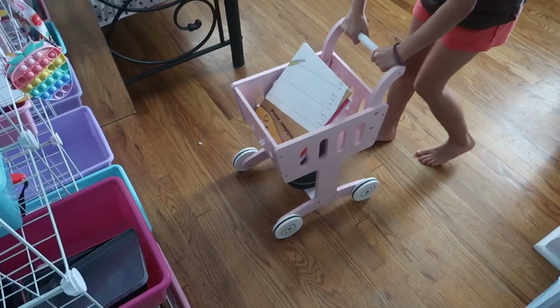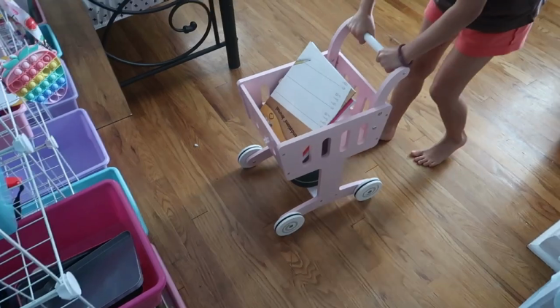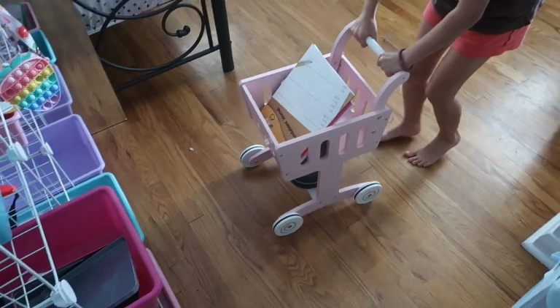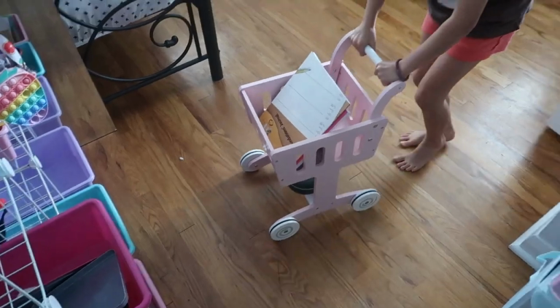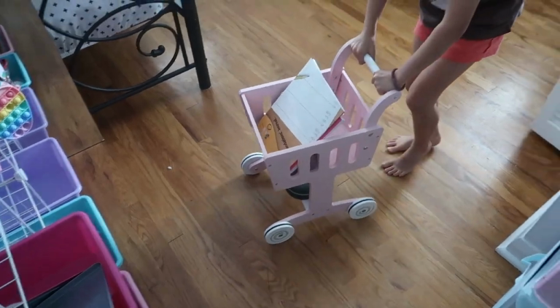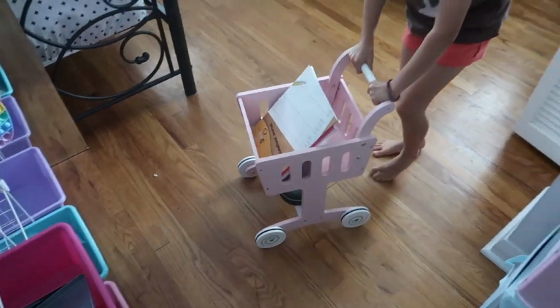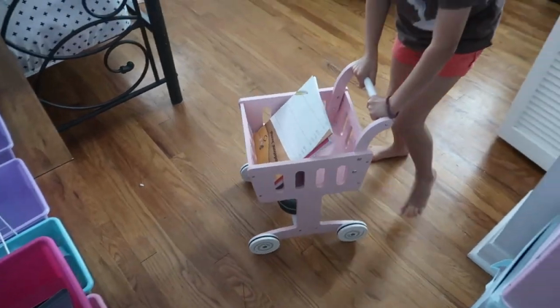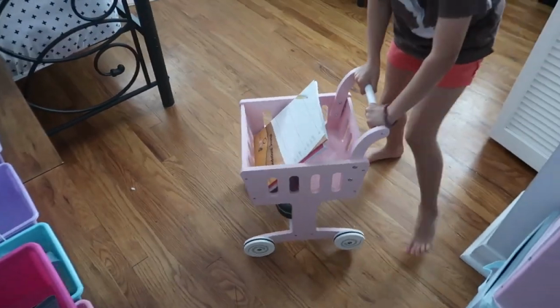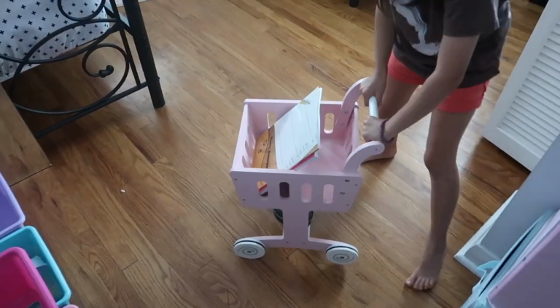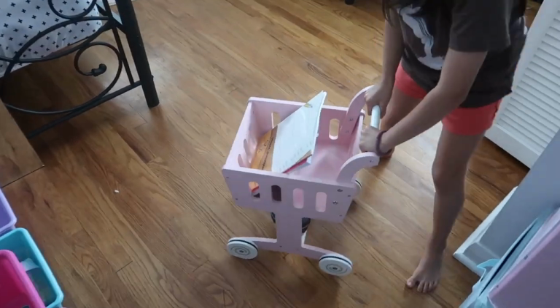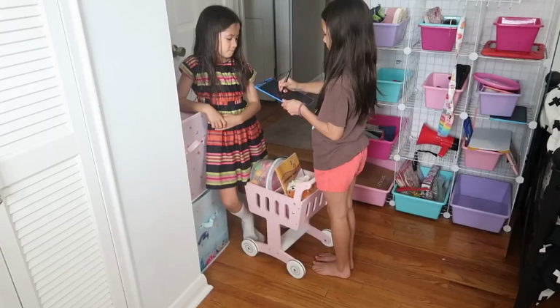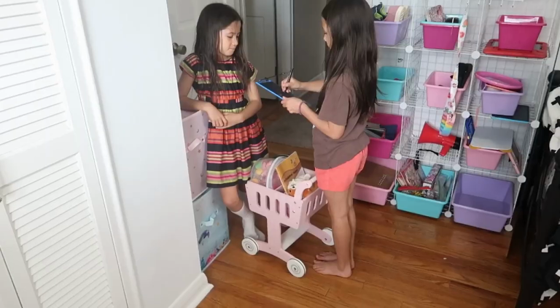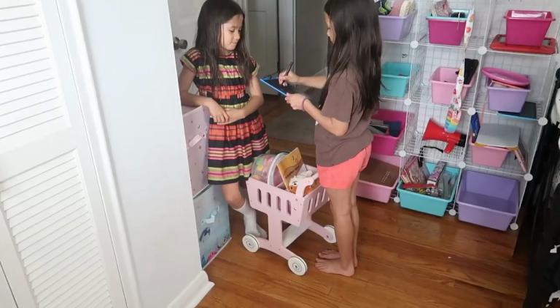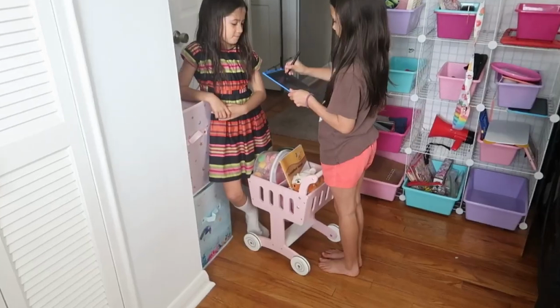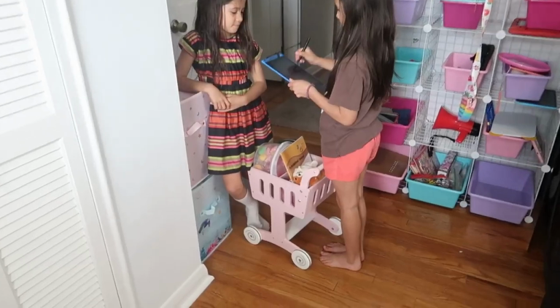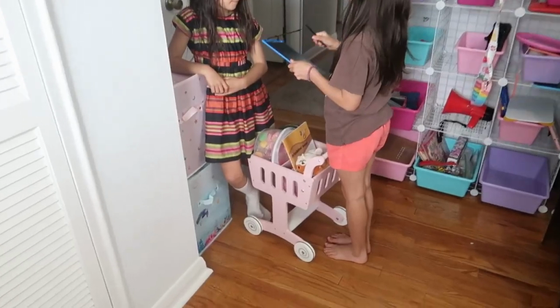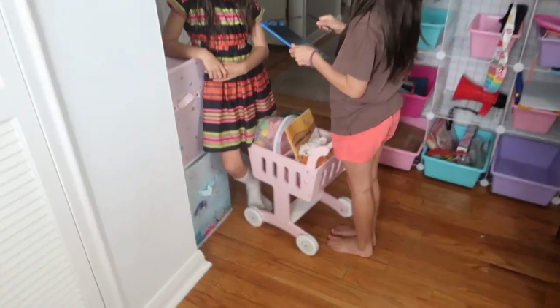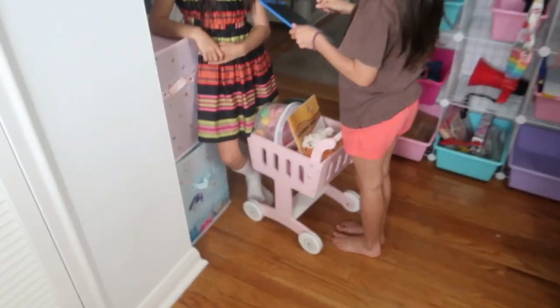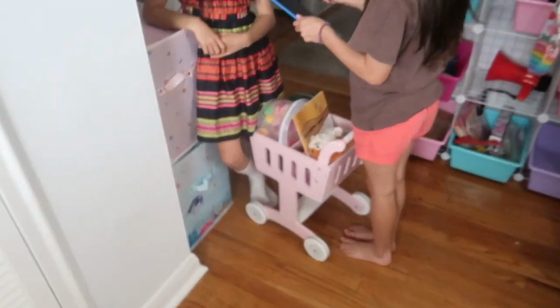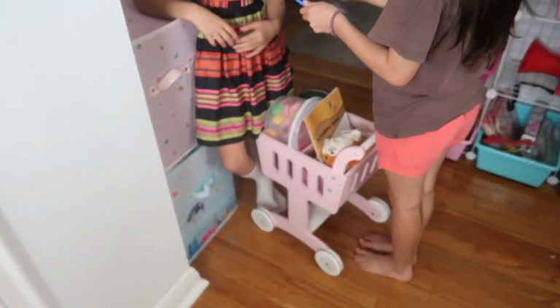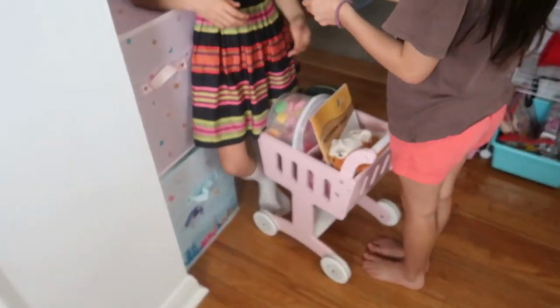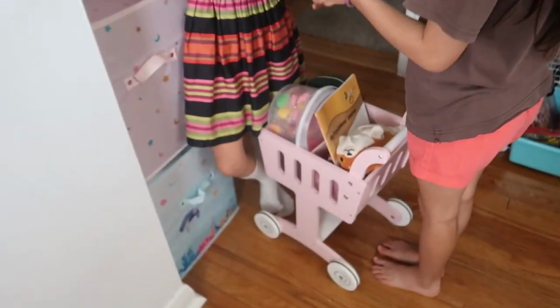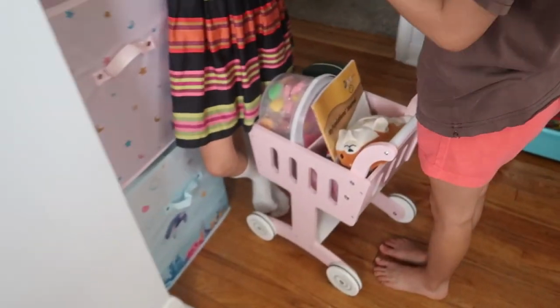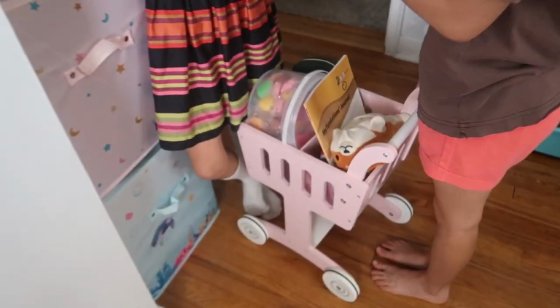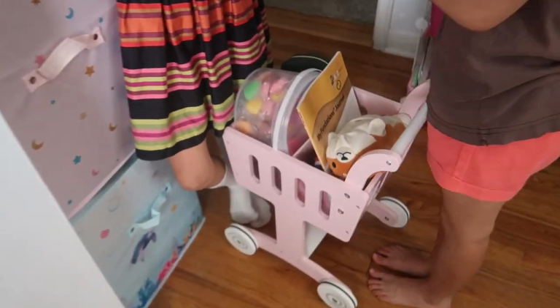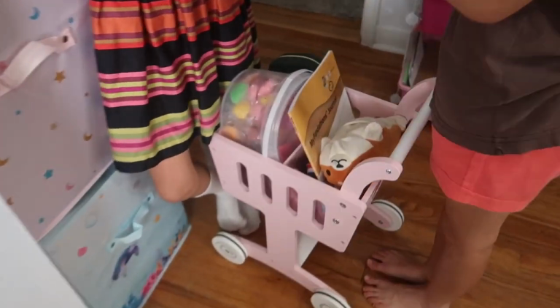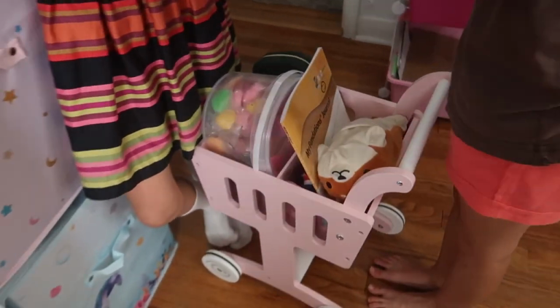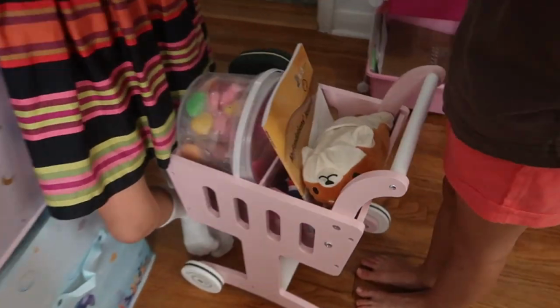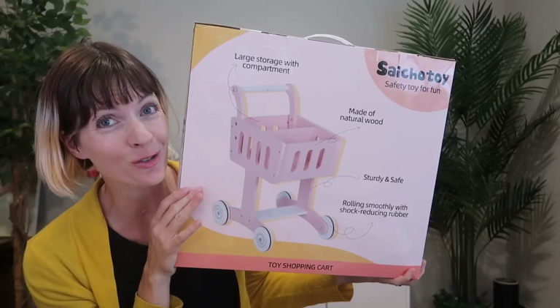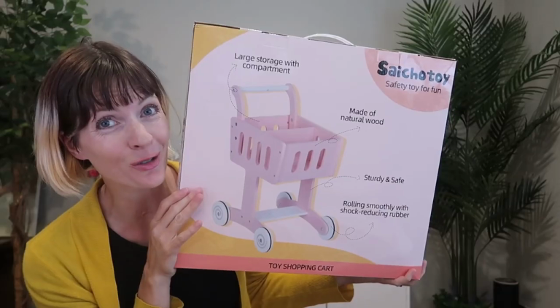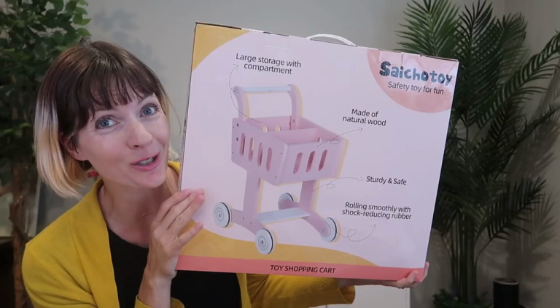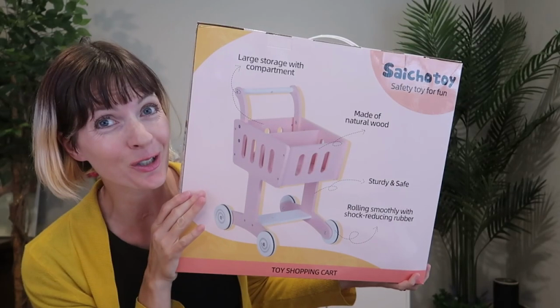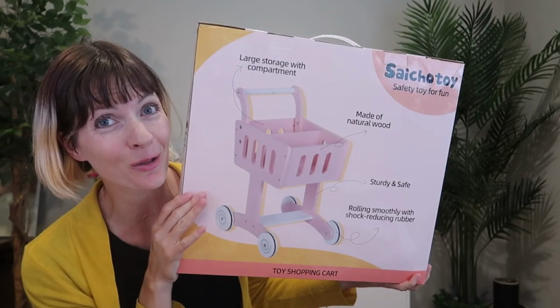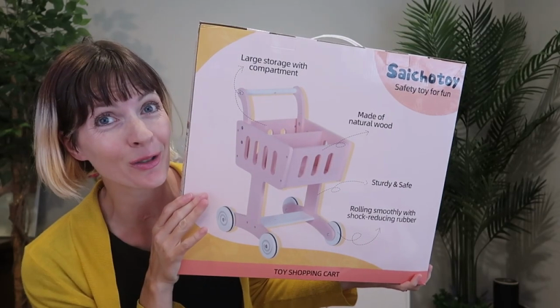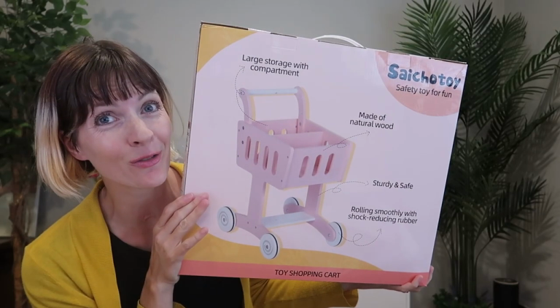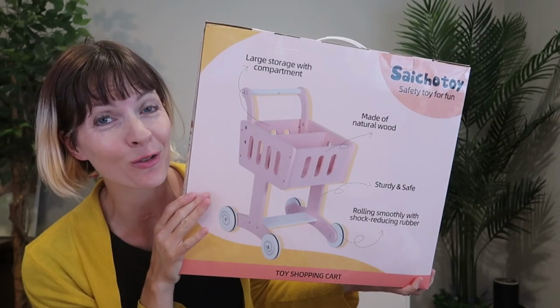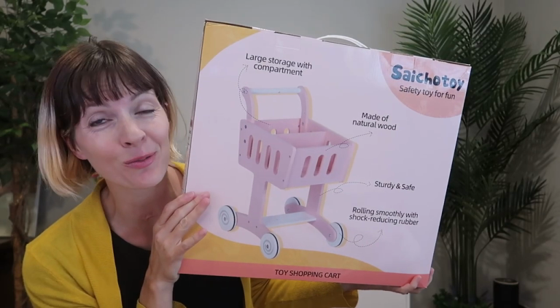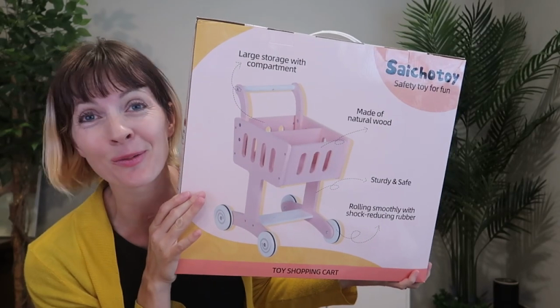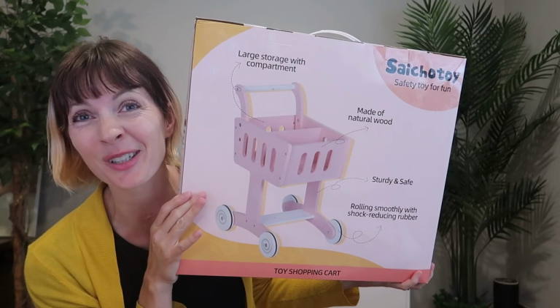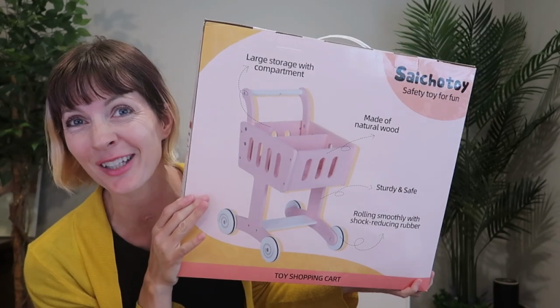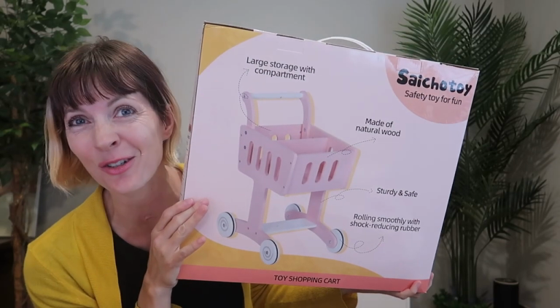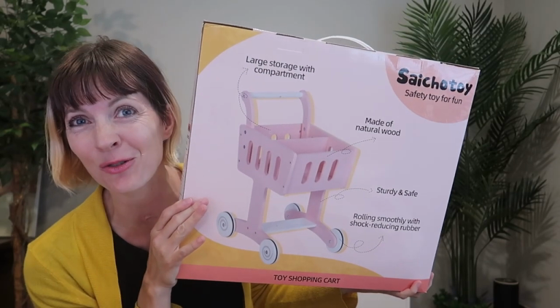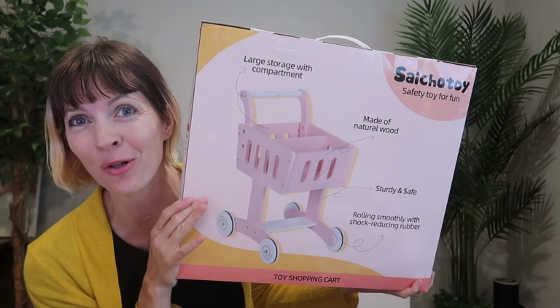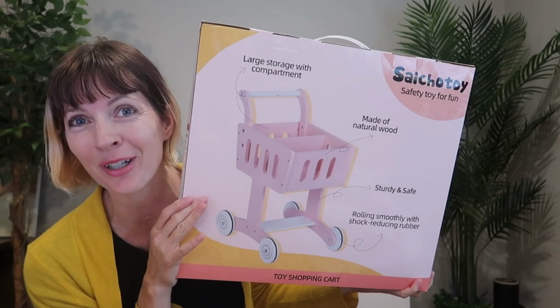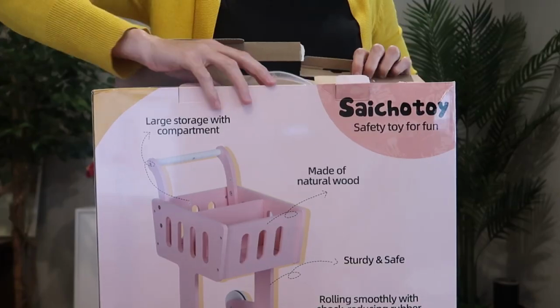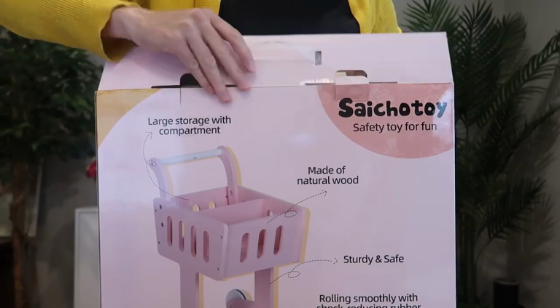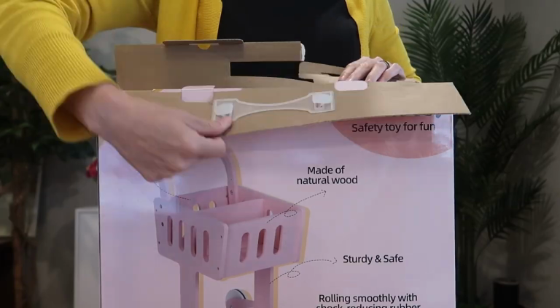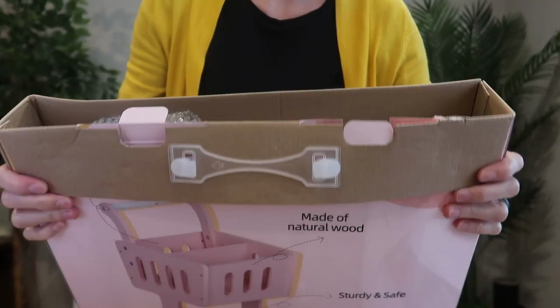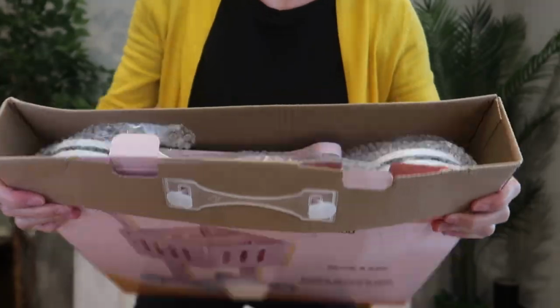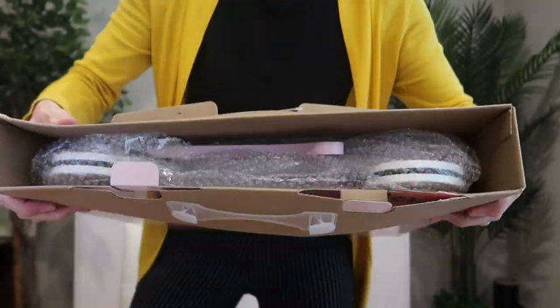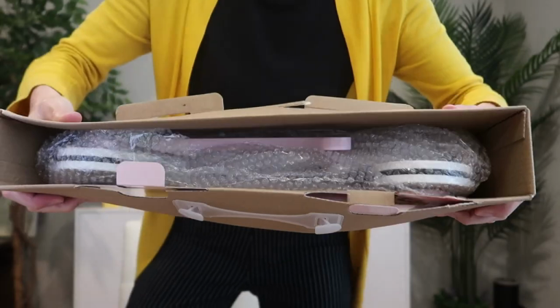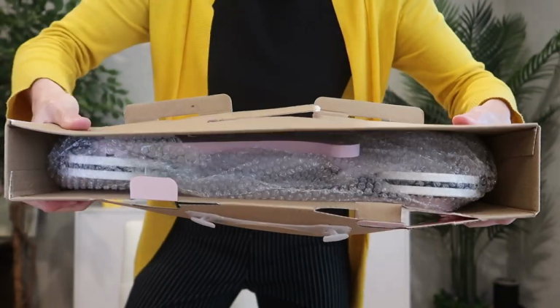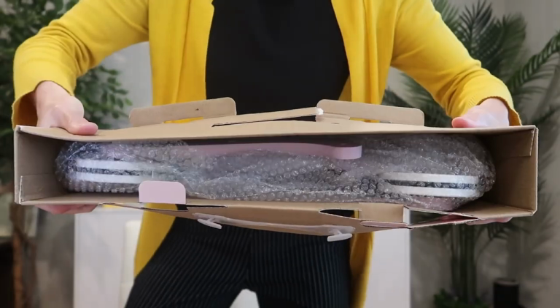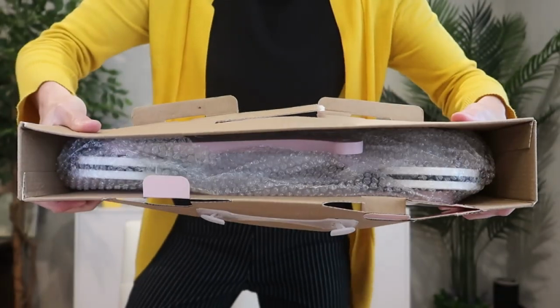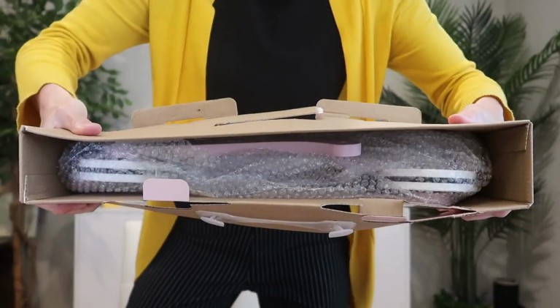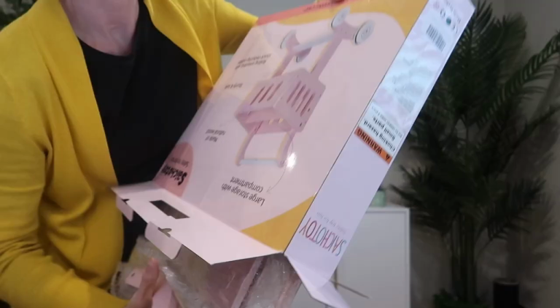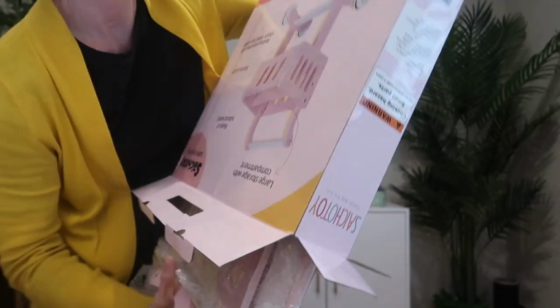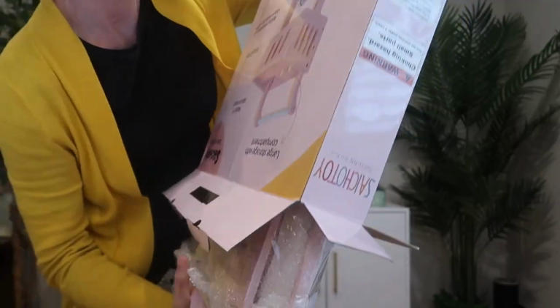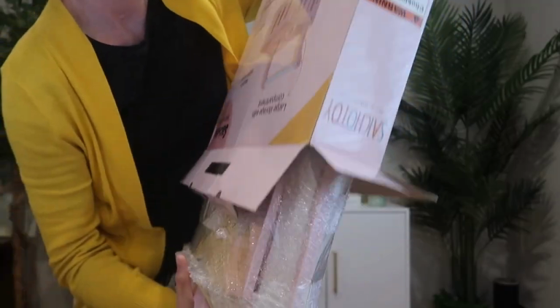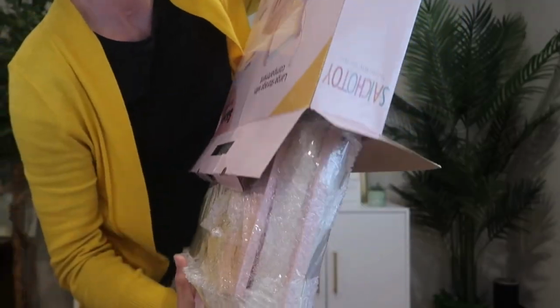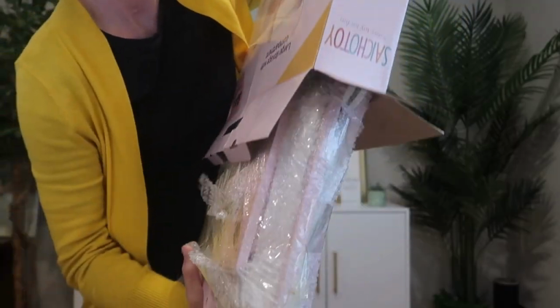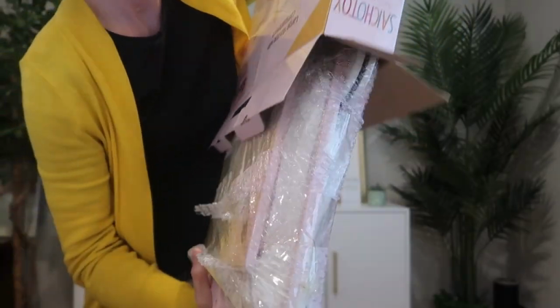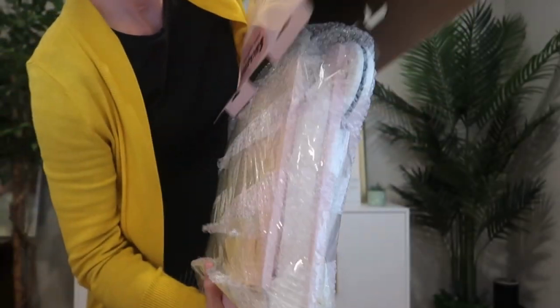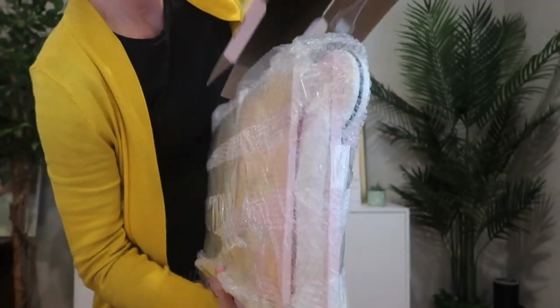We were sent this wooden toy grocery cart slash doll stroller to review from Saito Toy. Let's take a look and see how my girls like it.